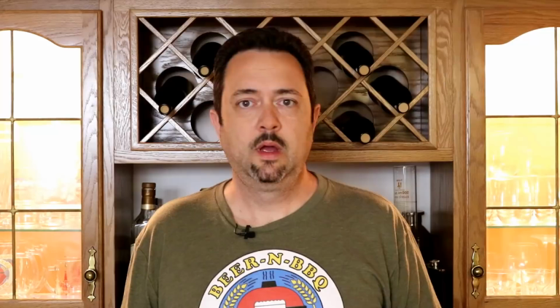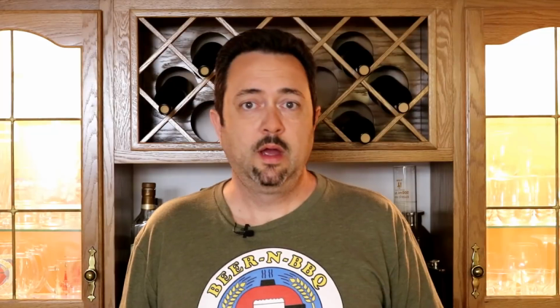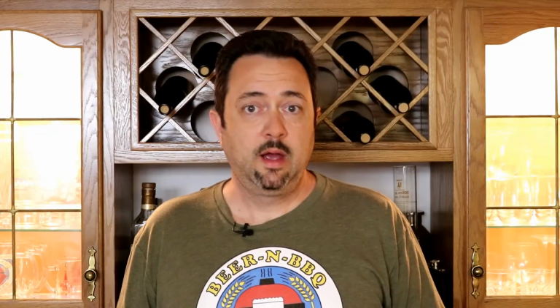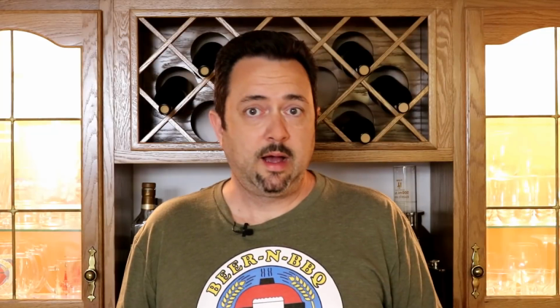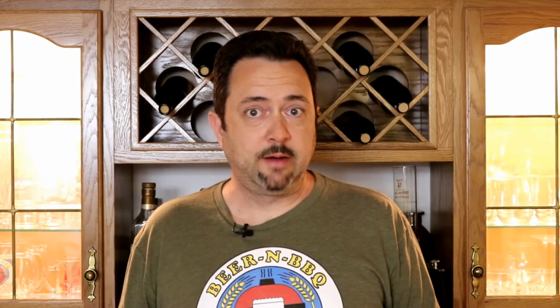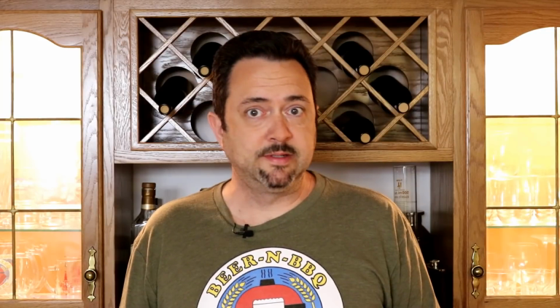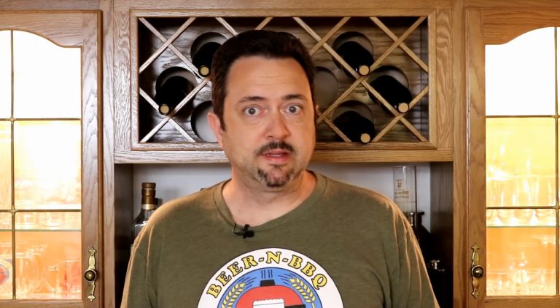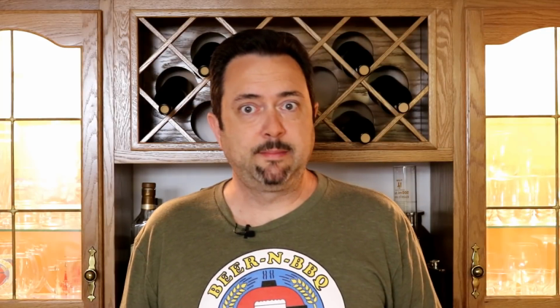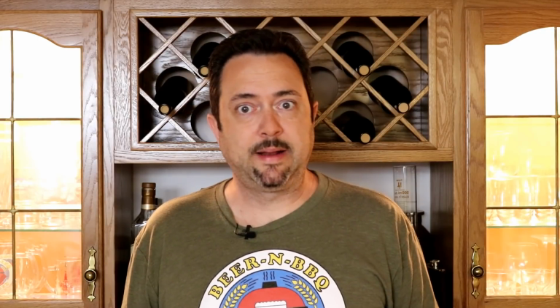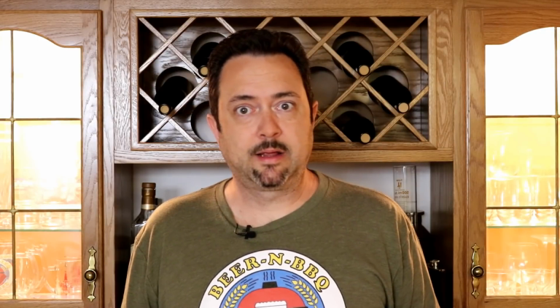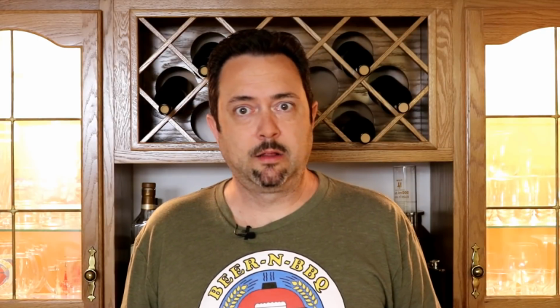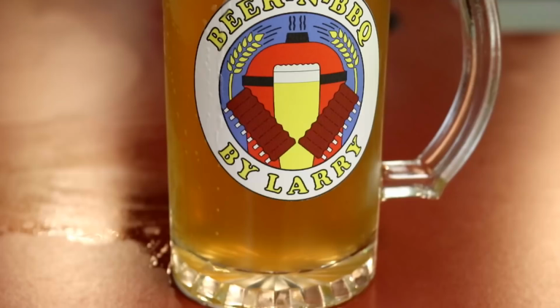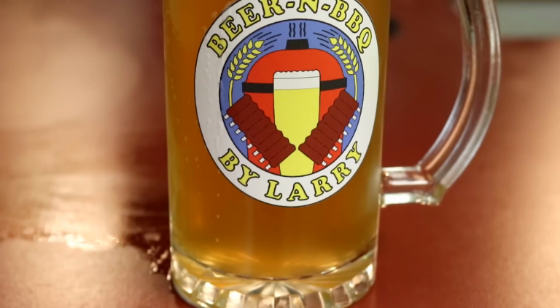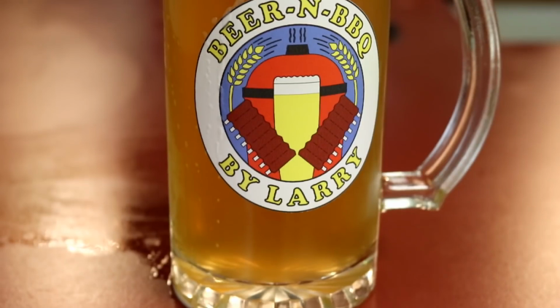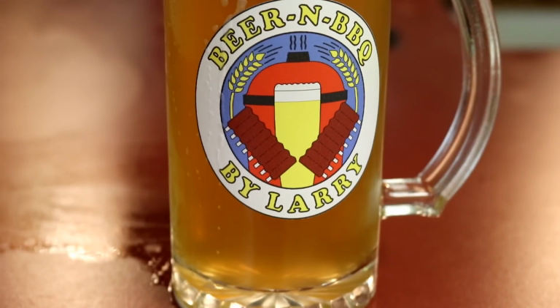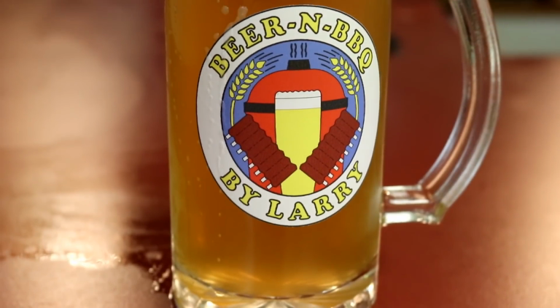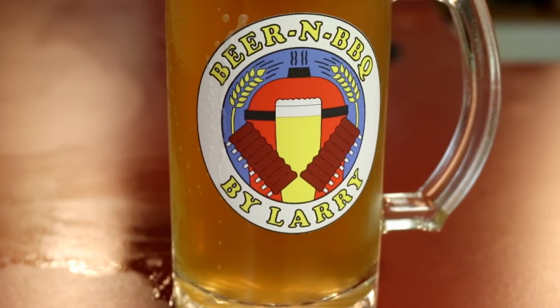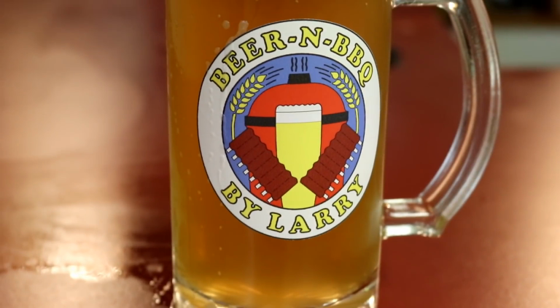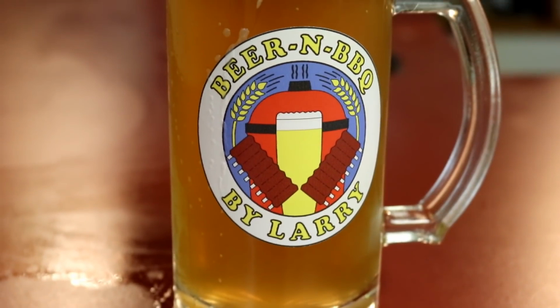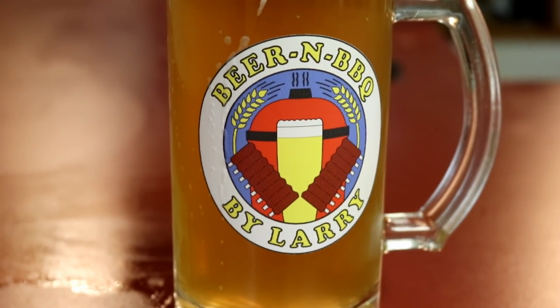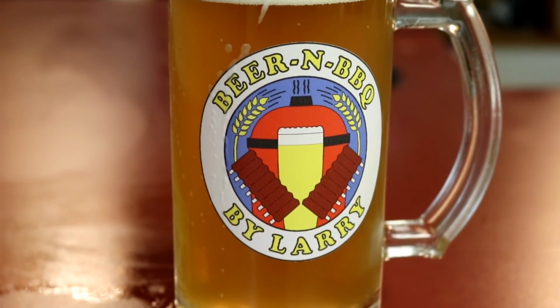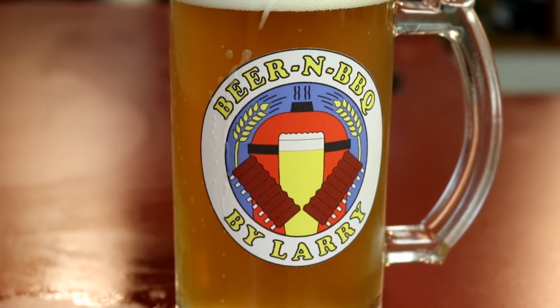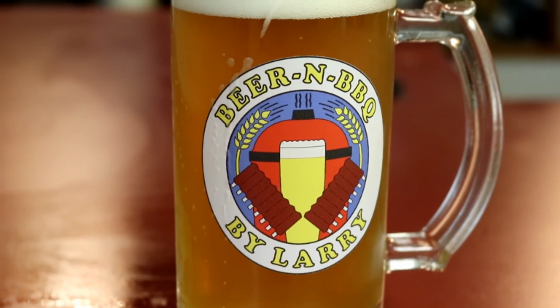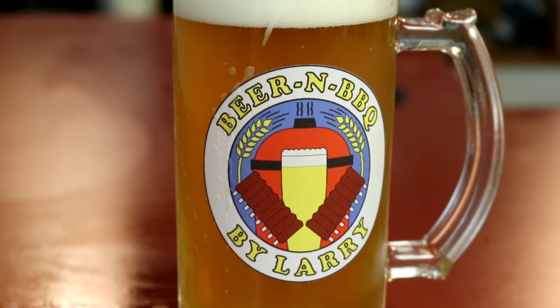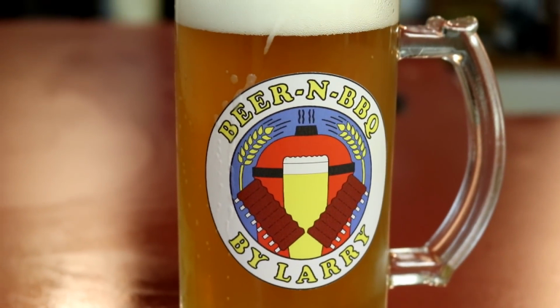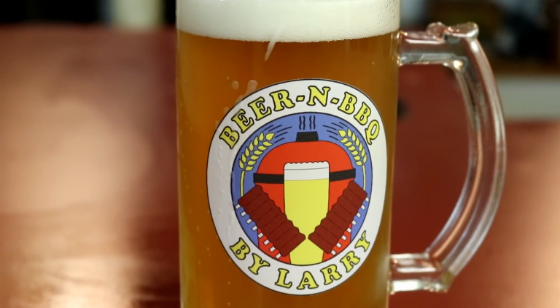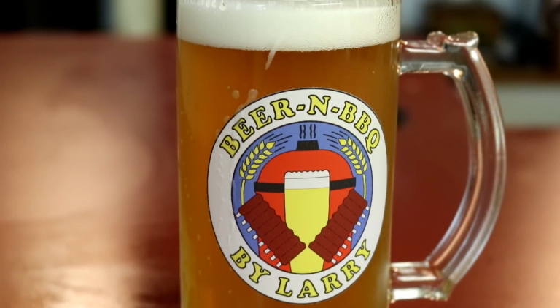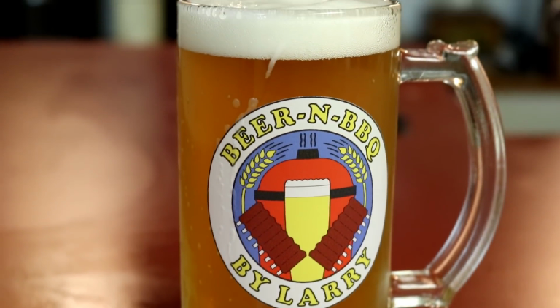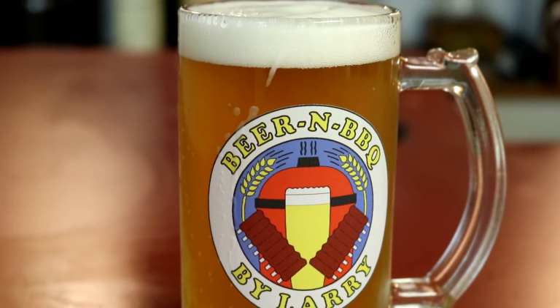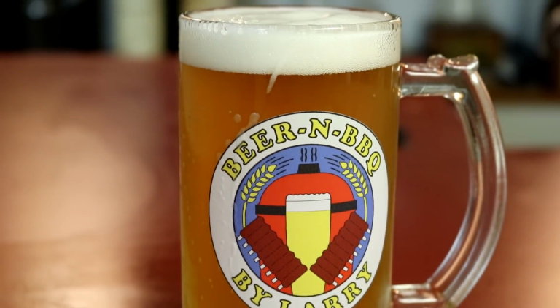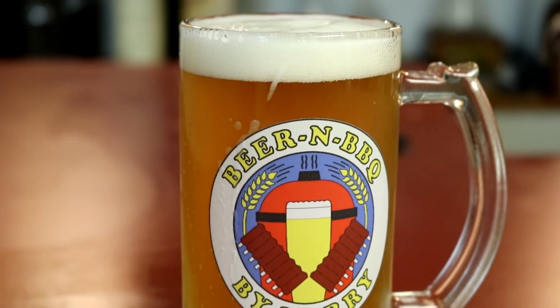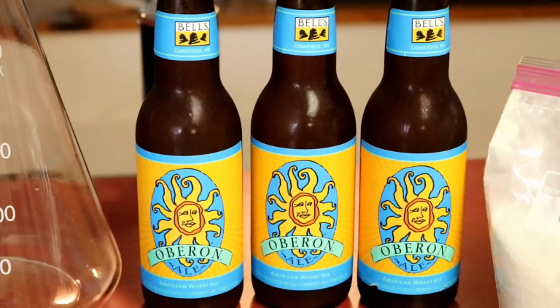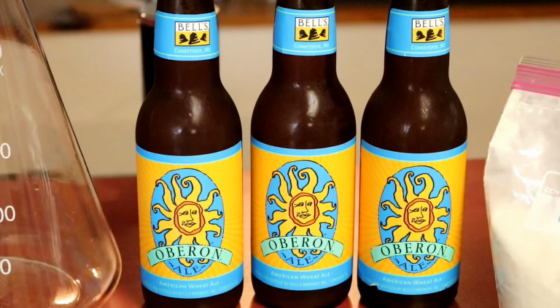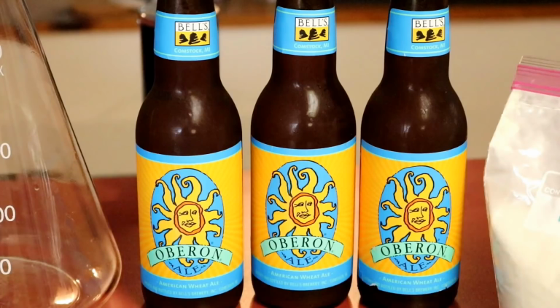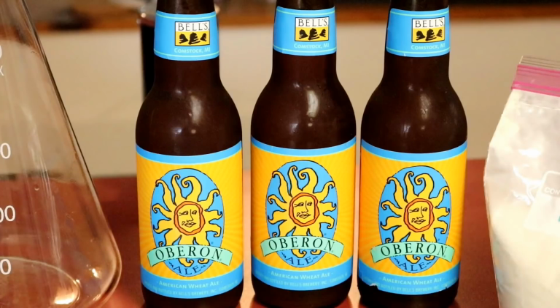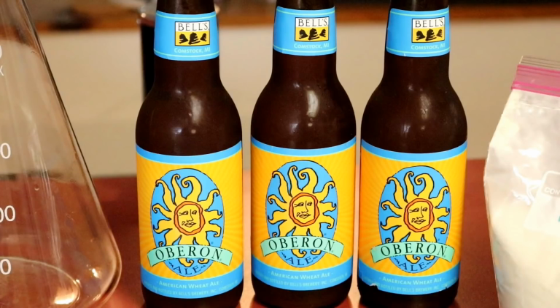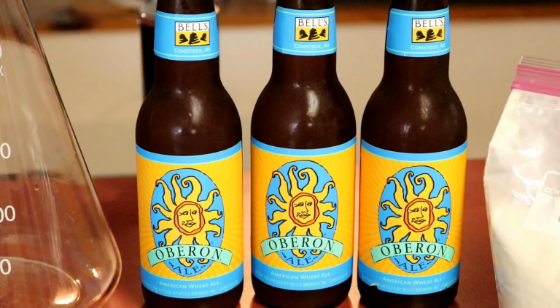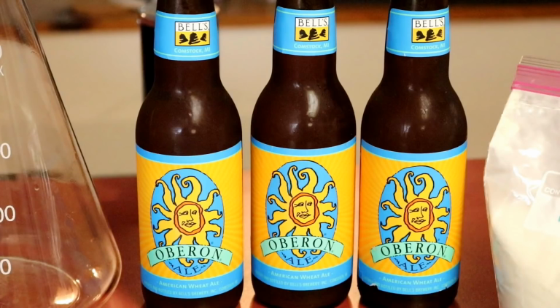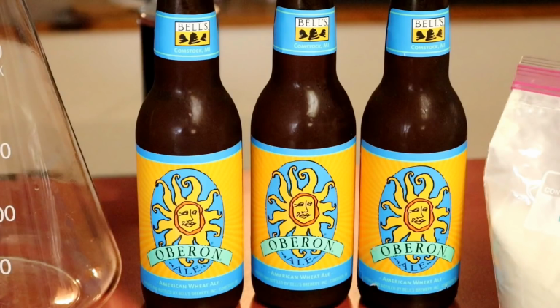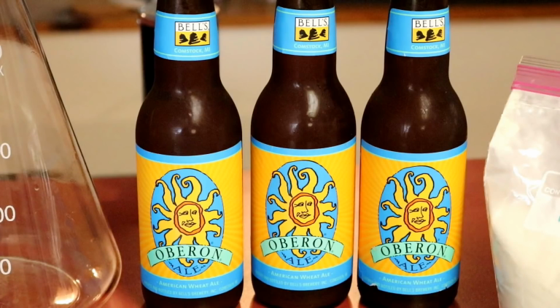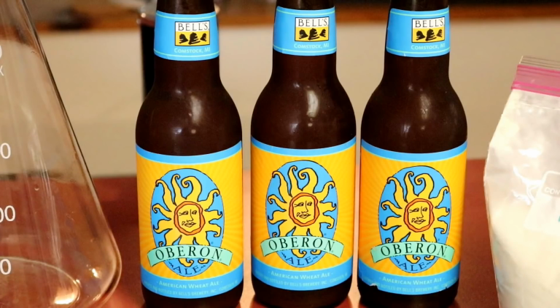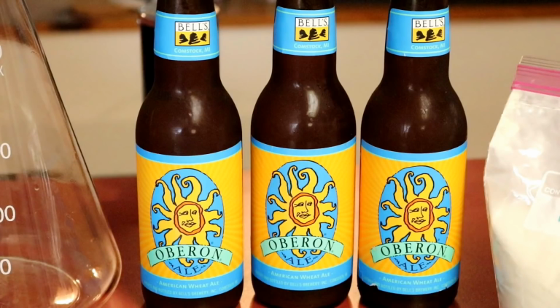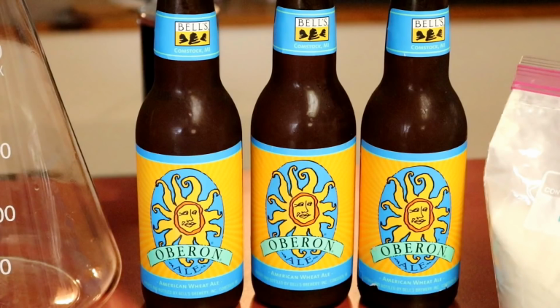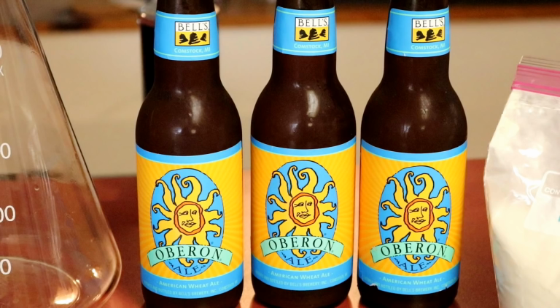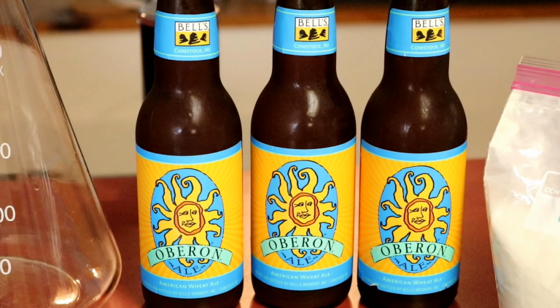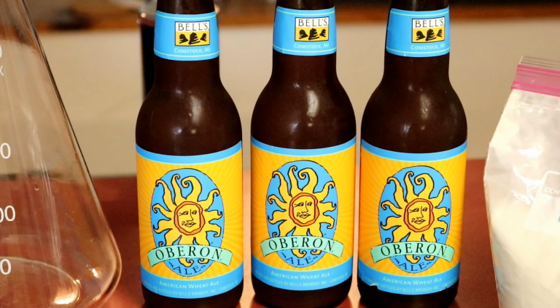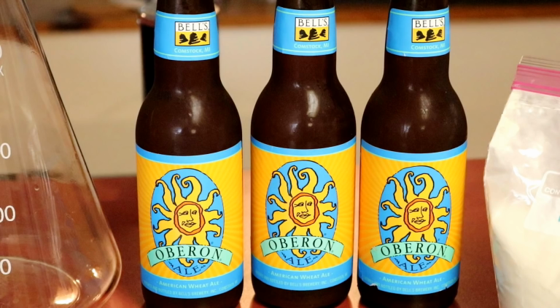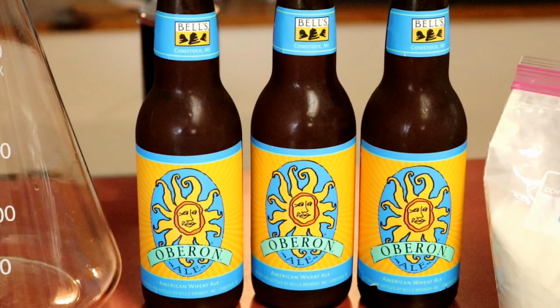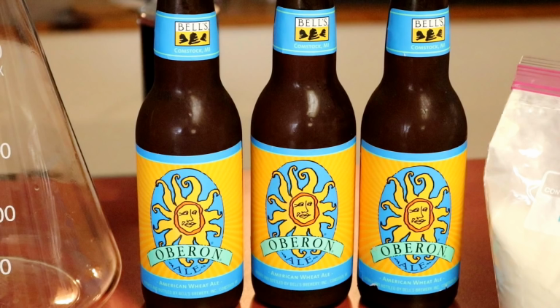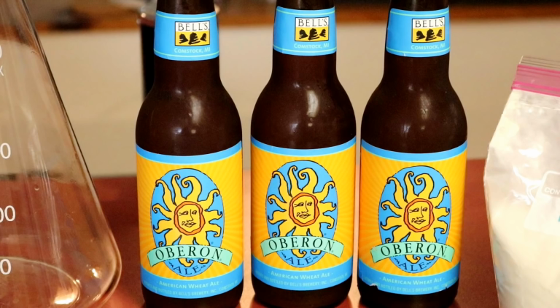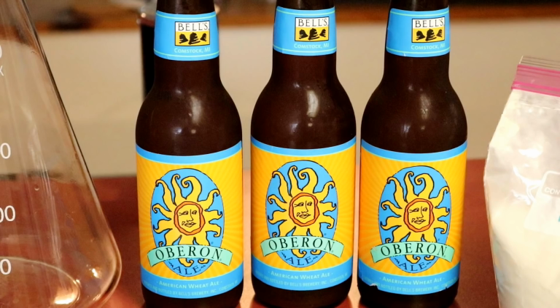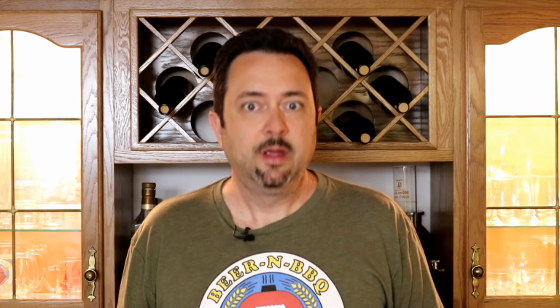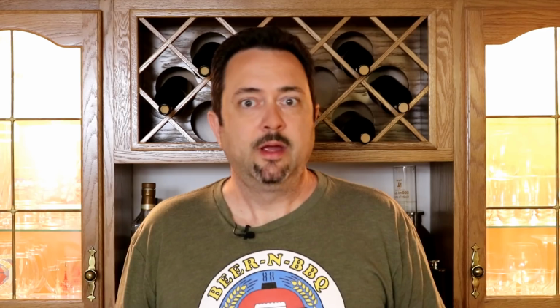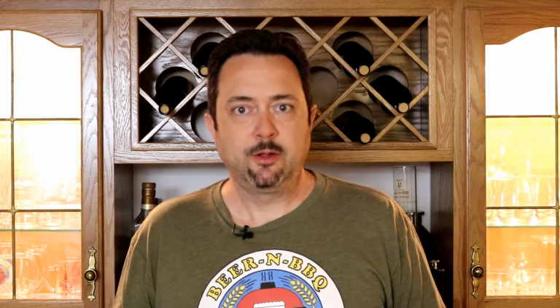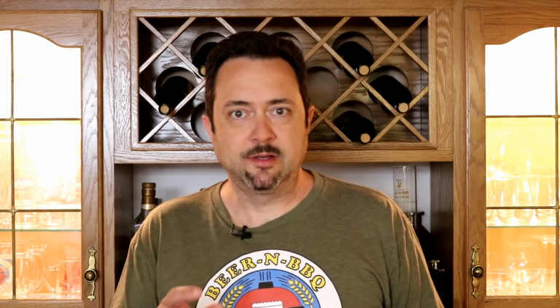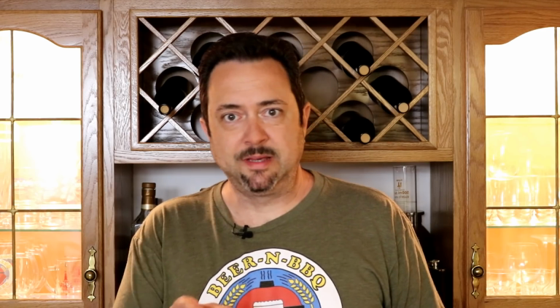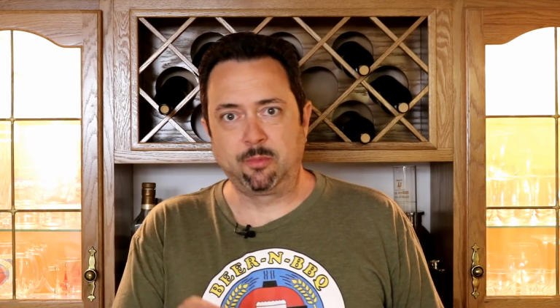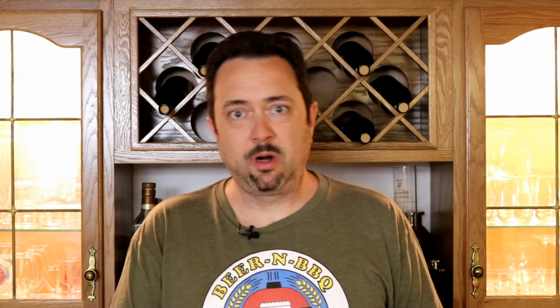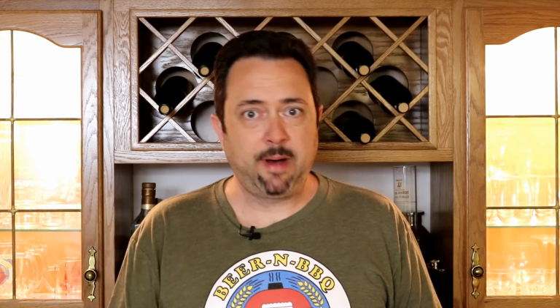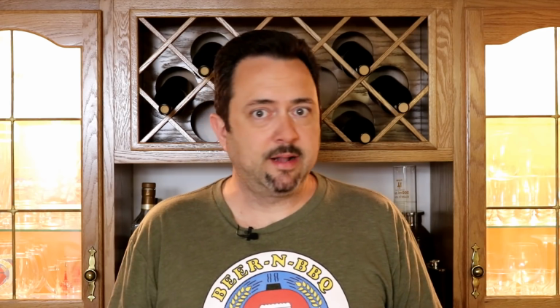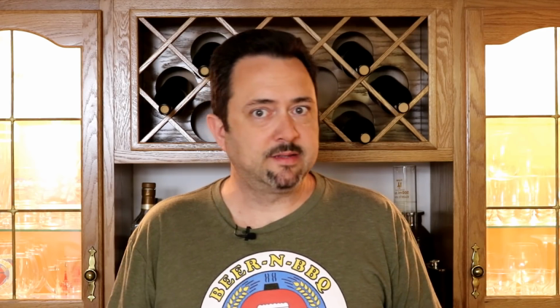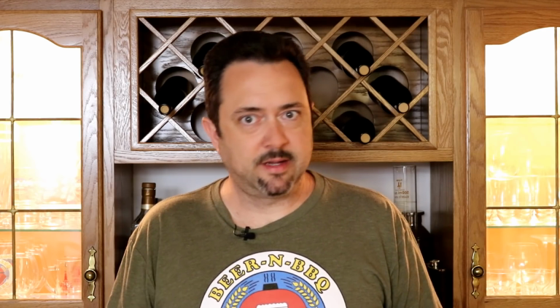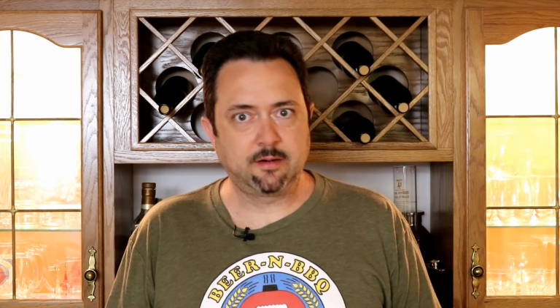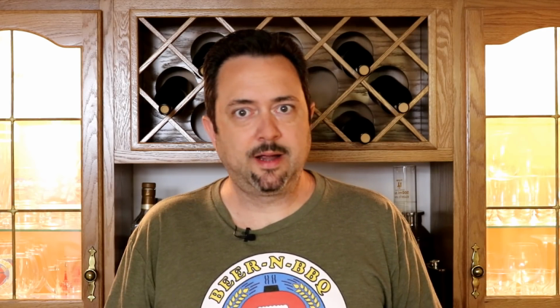I recently made a clone of a popular beer by using yeast cultured from a bottle of that popular beer. If you want to see more about it, stick around.